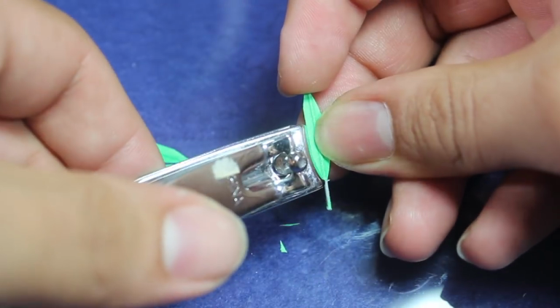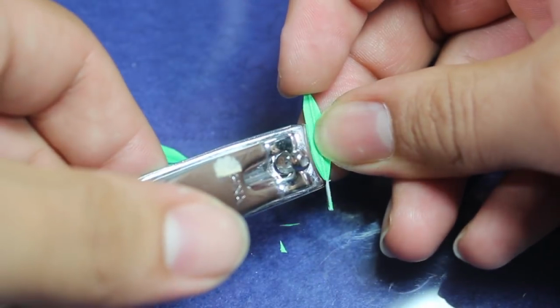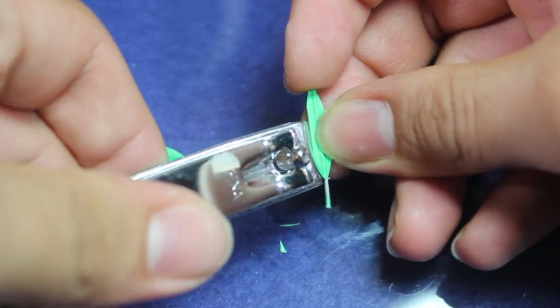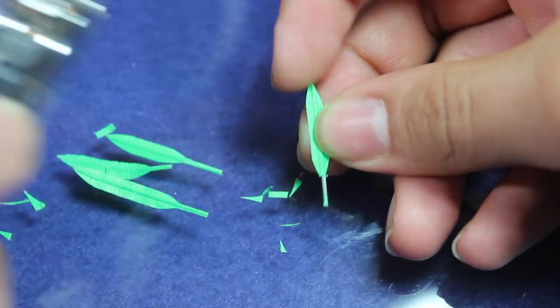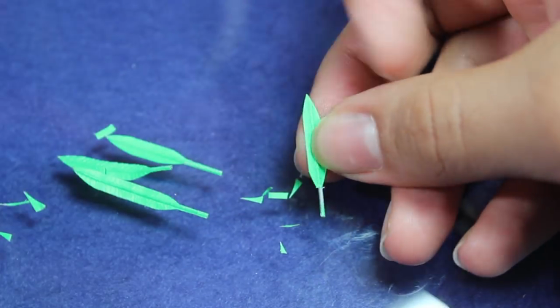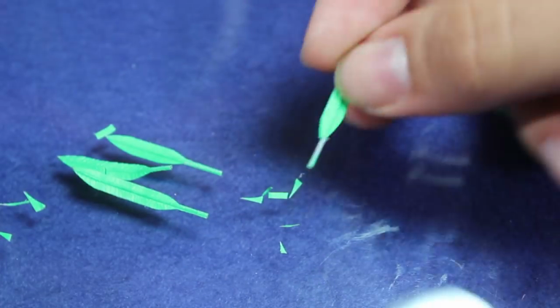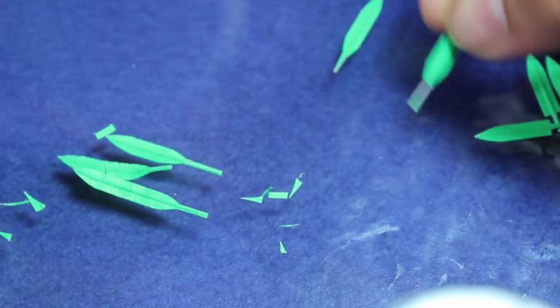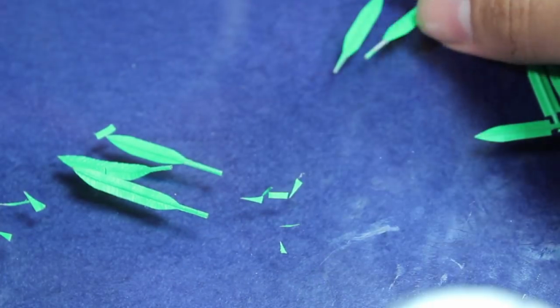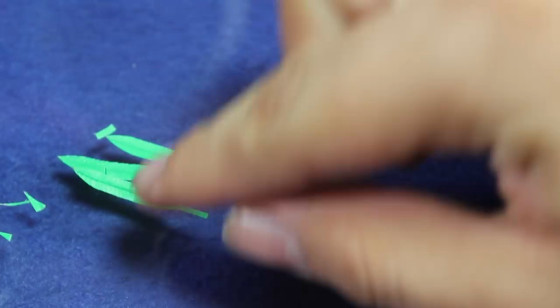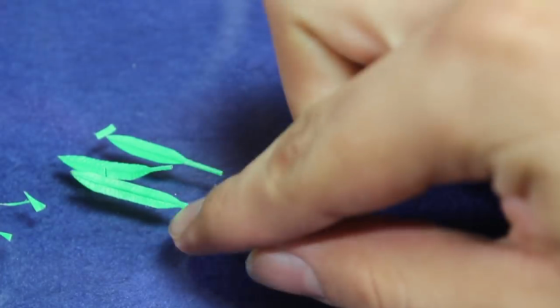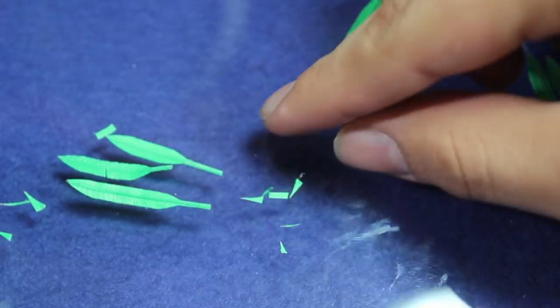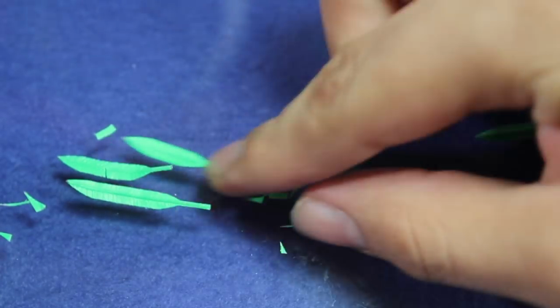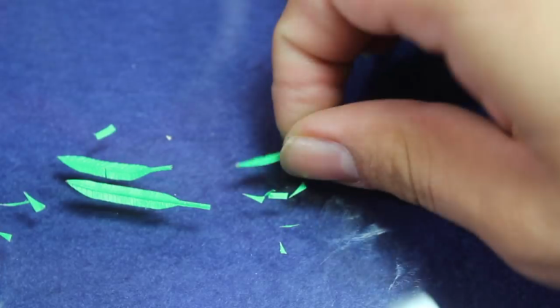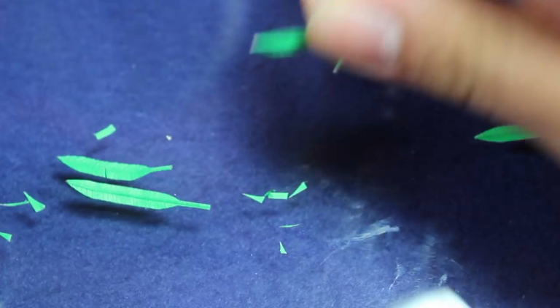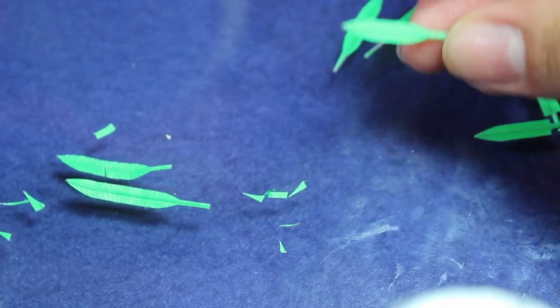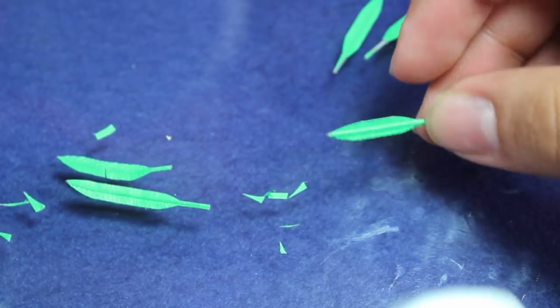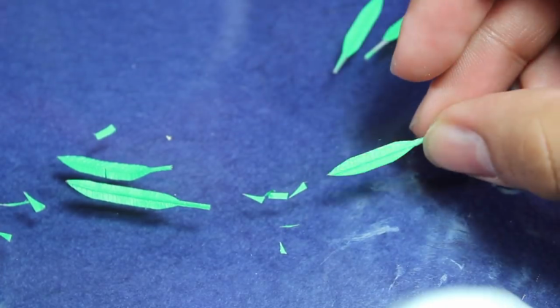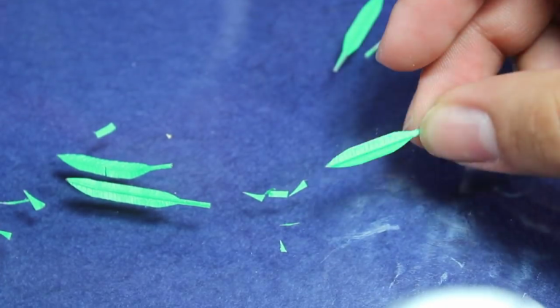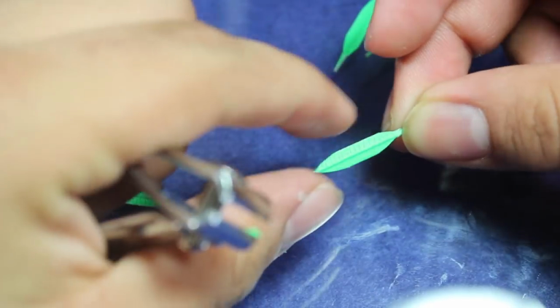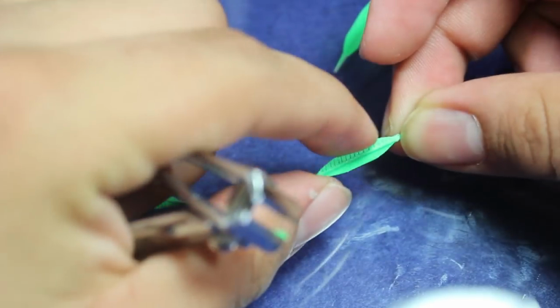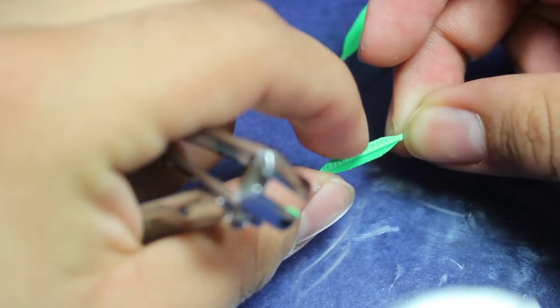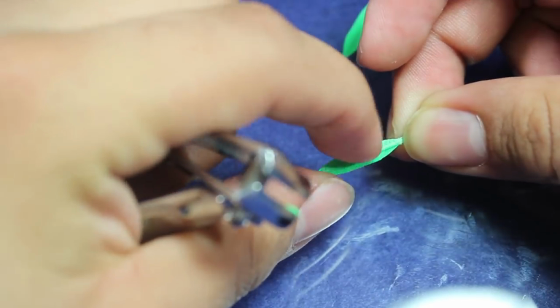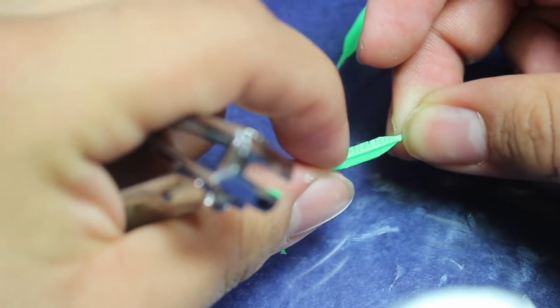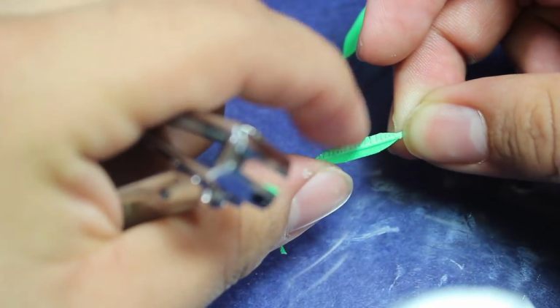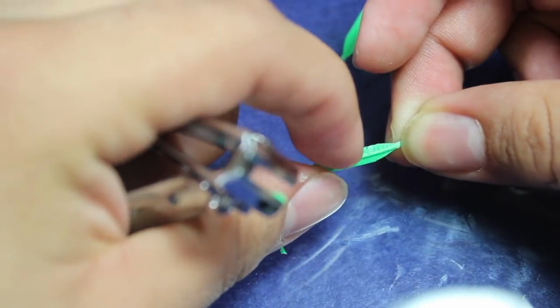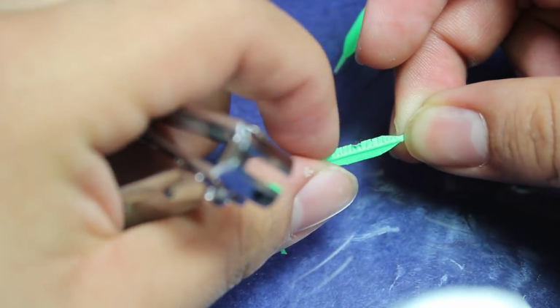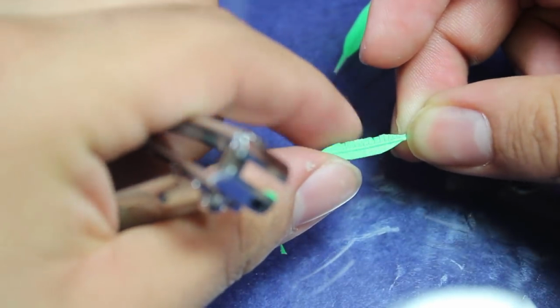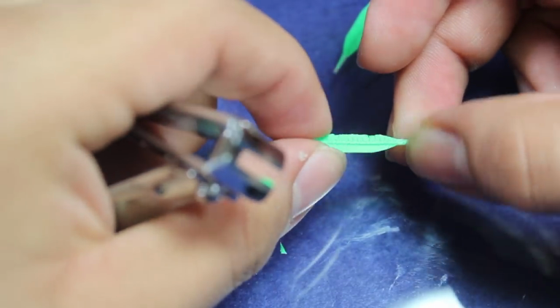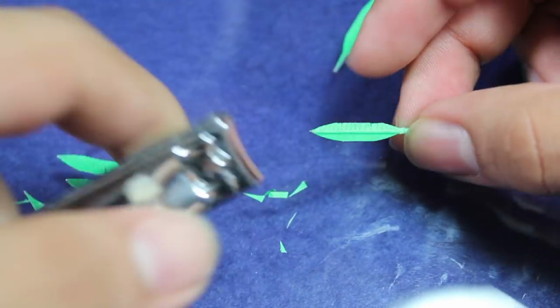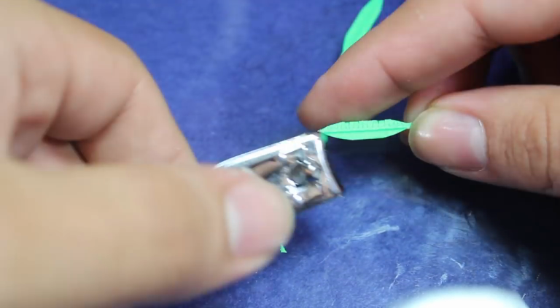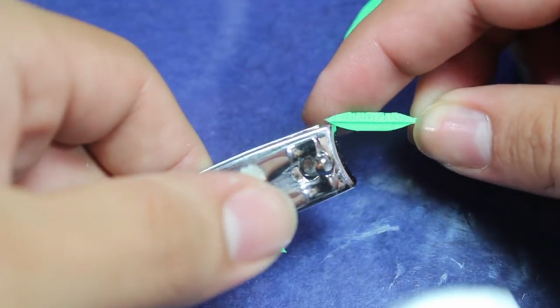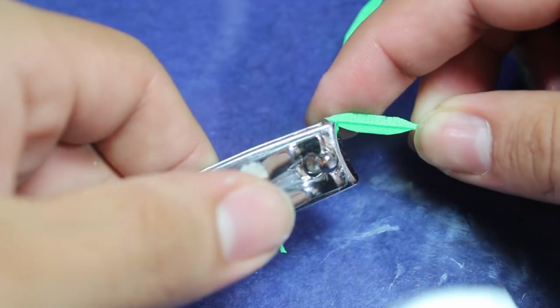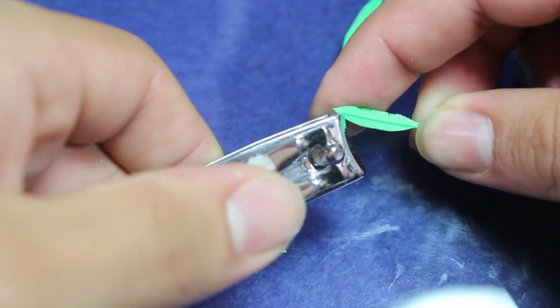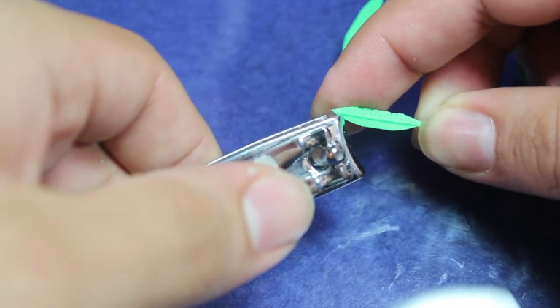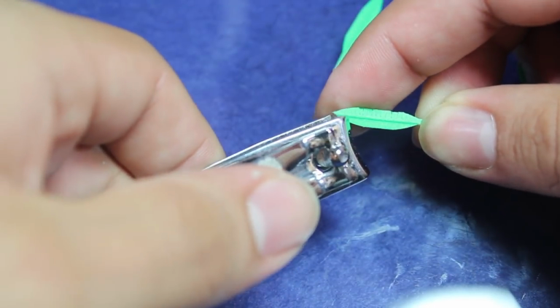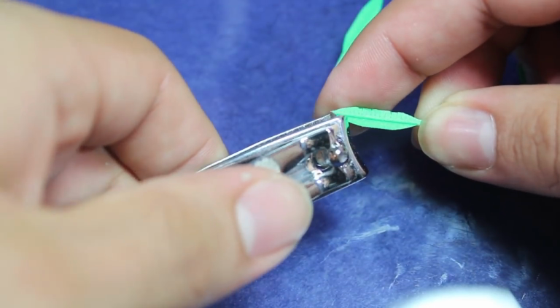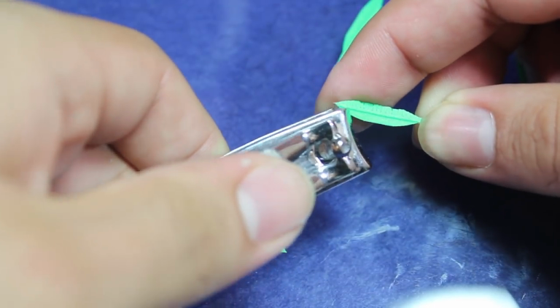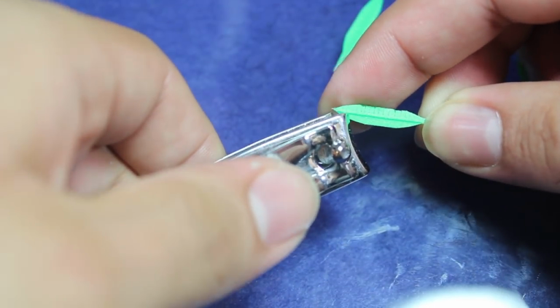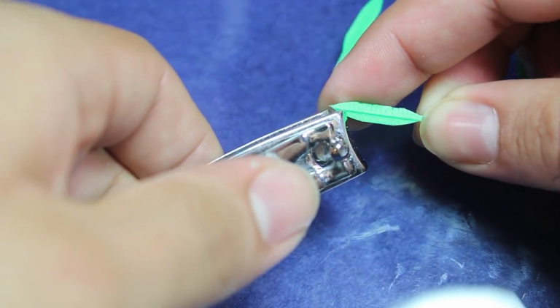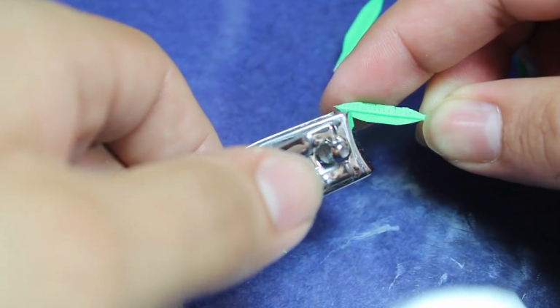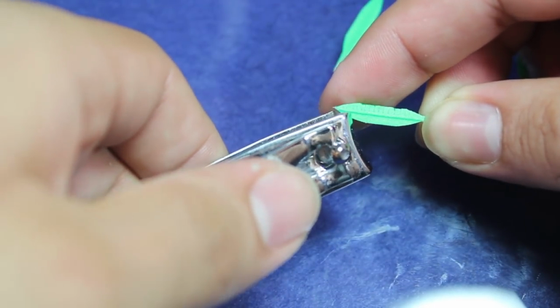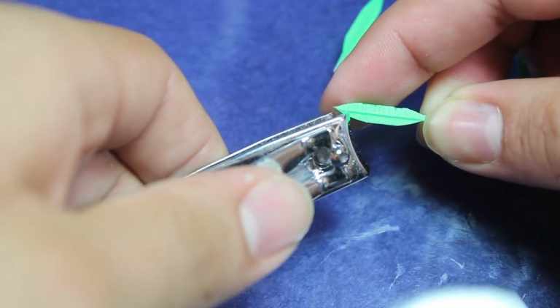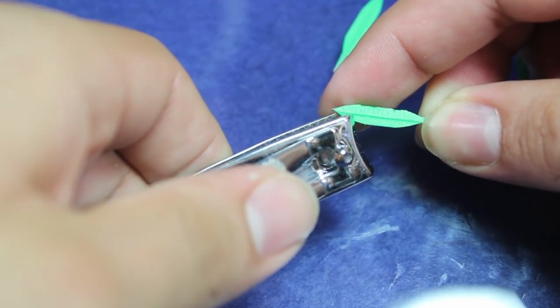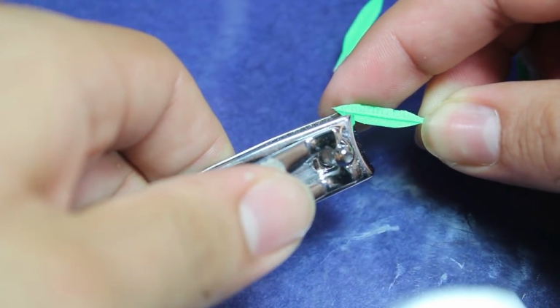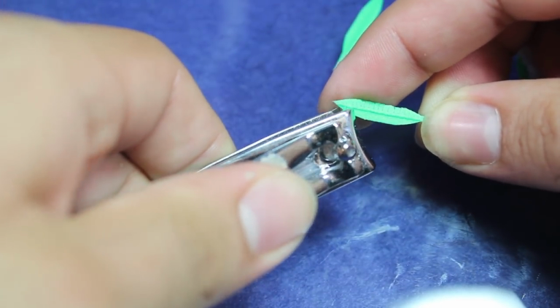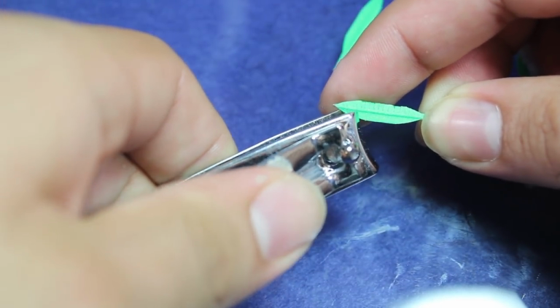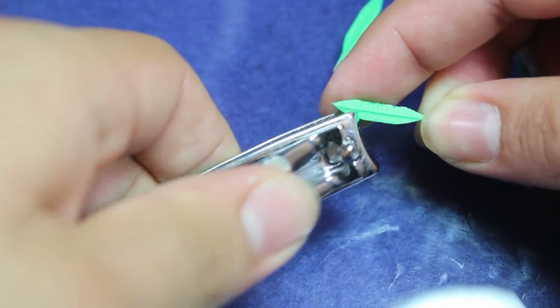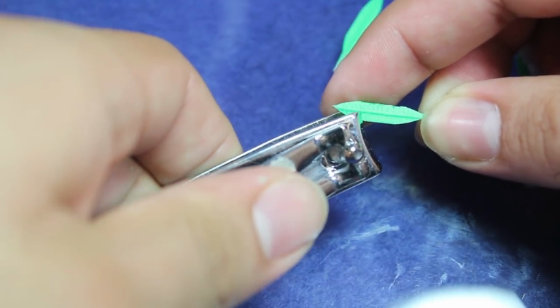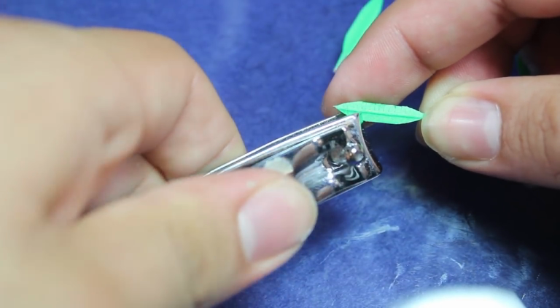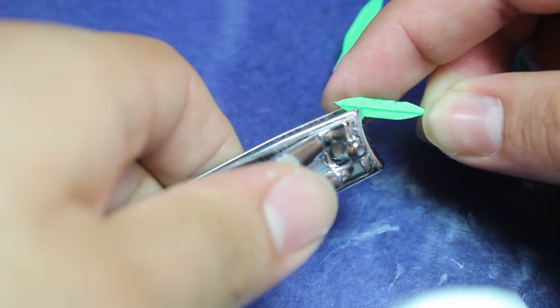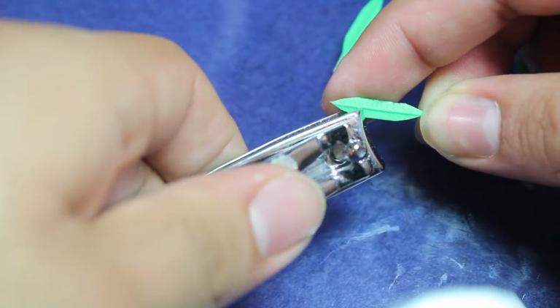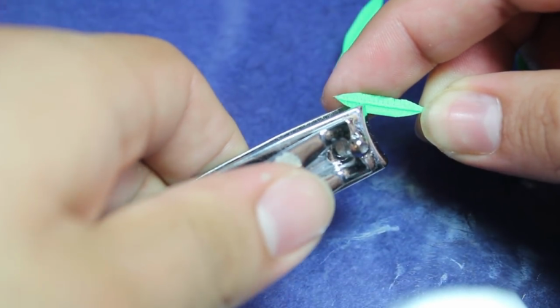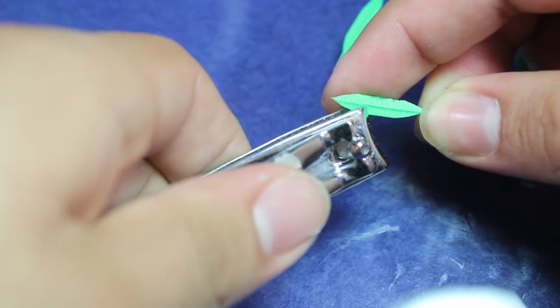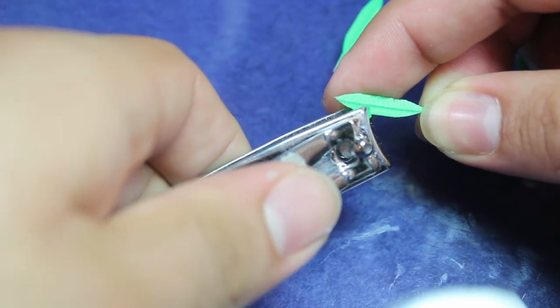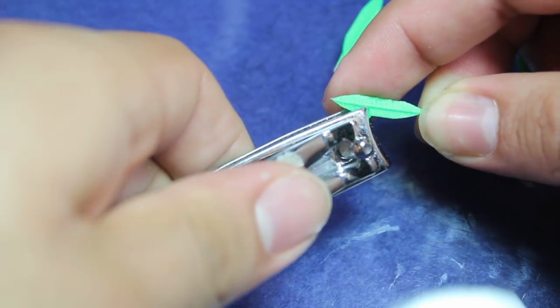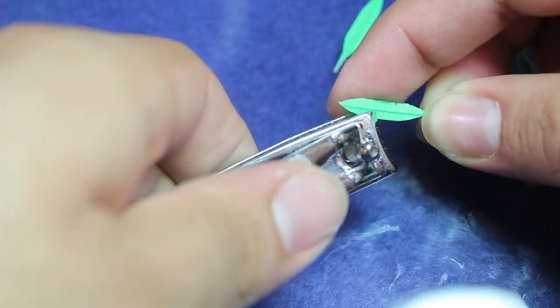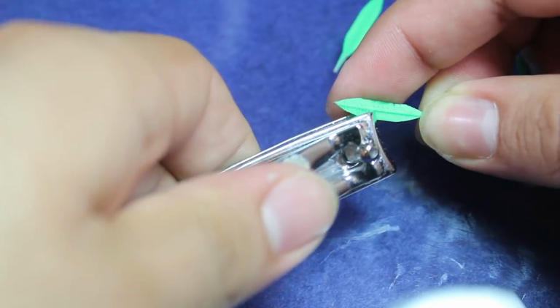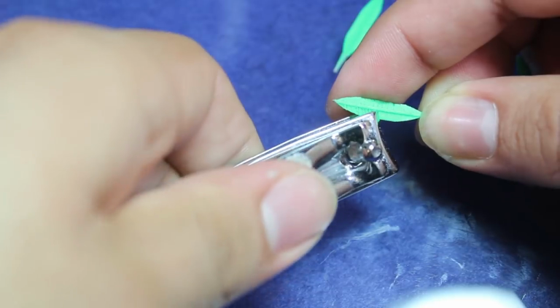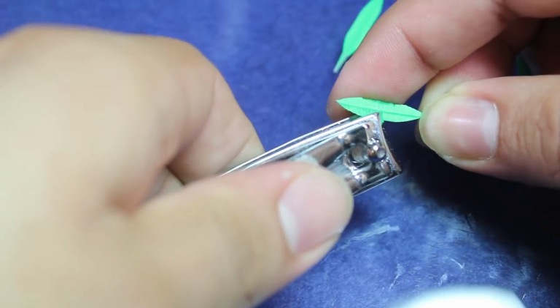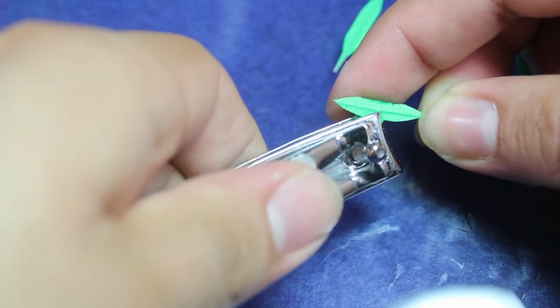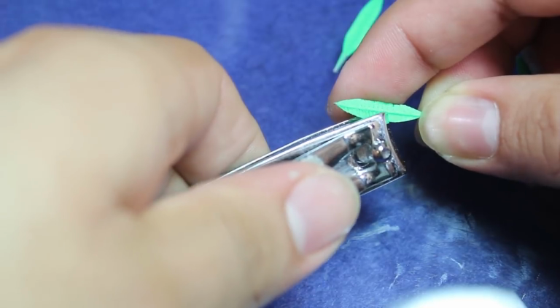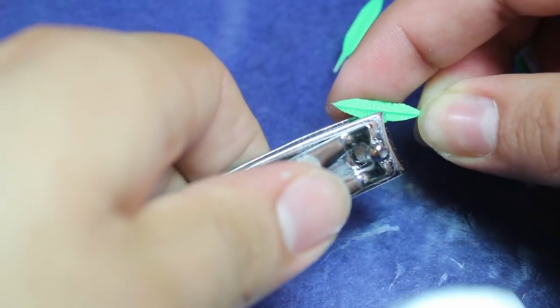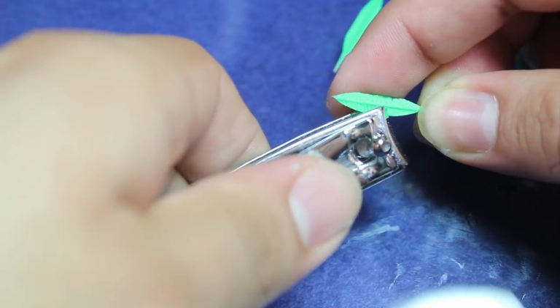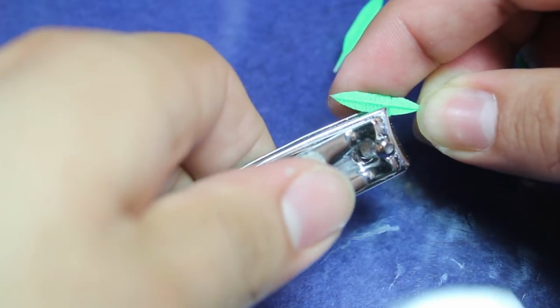For the leaves that I wanted to turn into ferns, I simply took a finished leaf and used my clippers to carve a bunch of little grooves into the leaf.